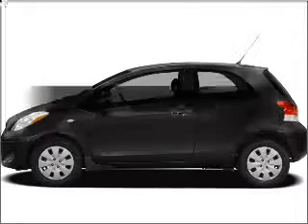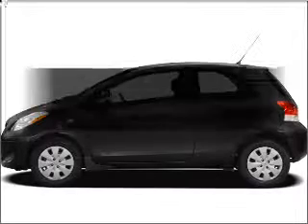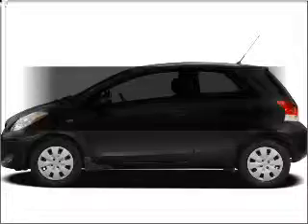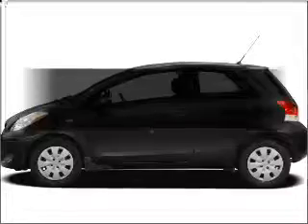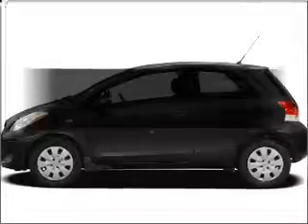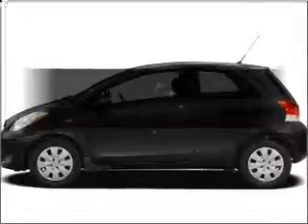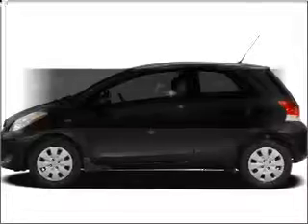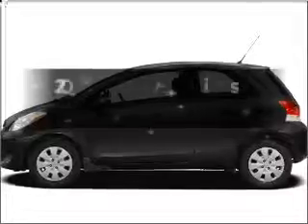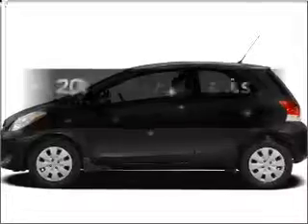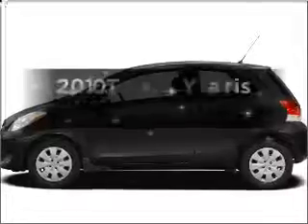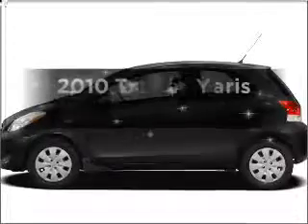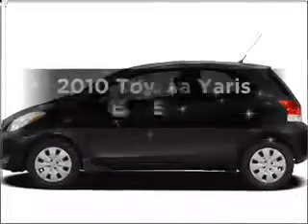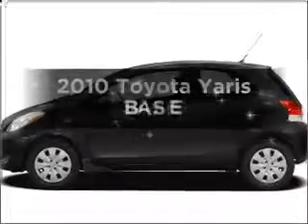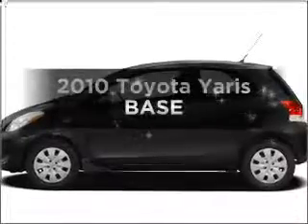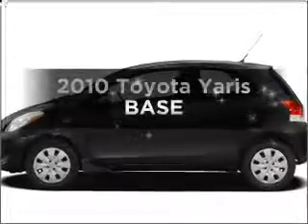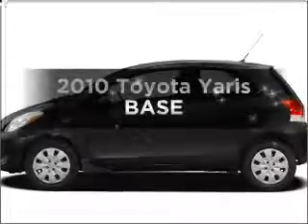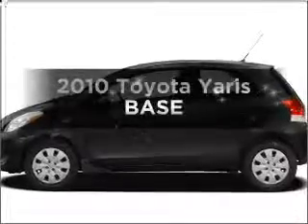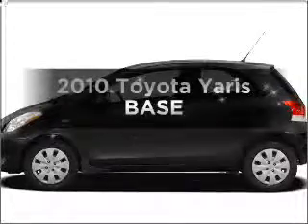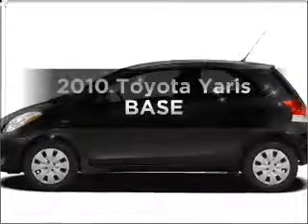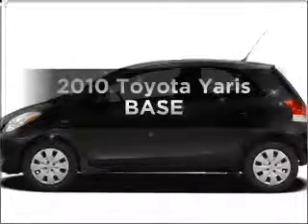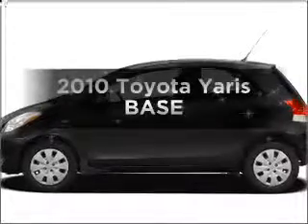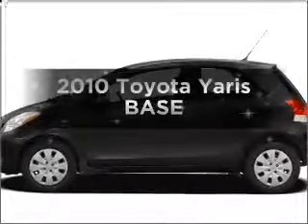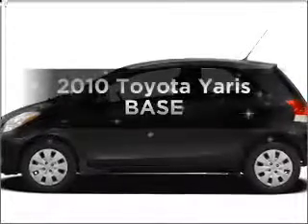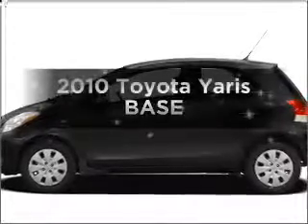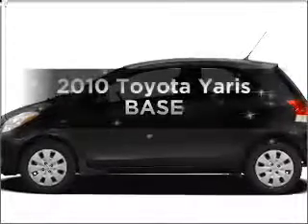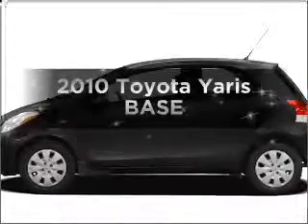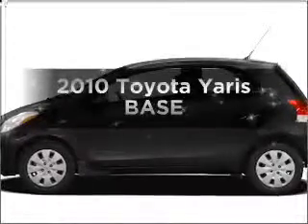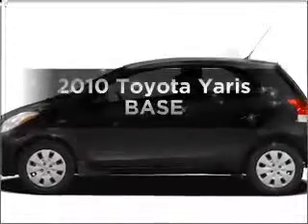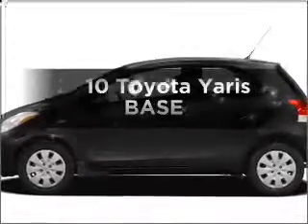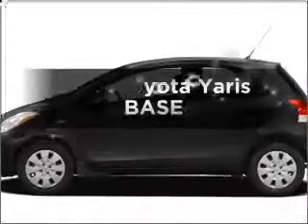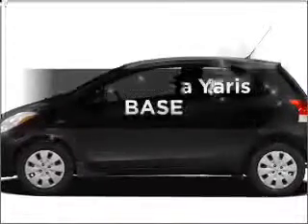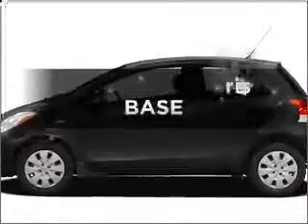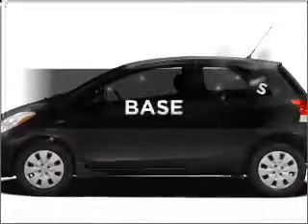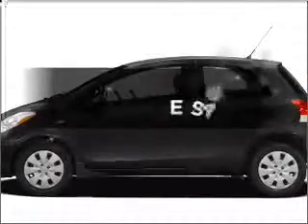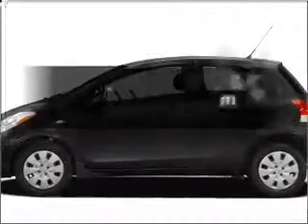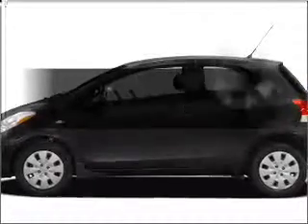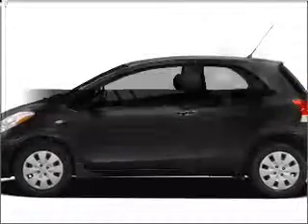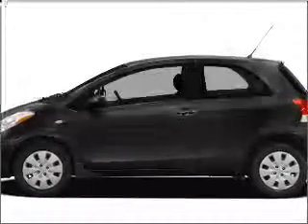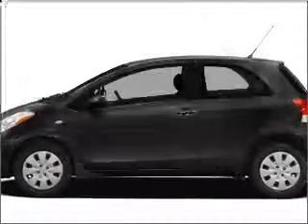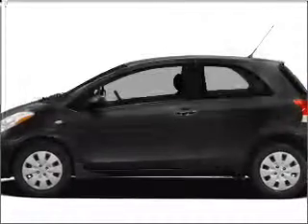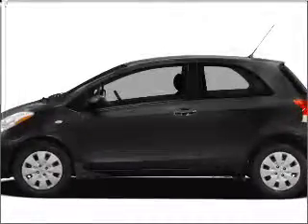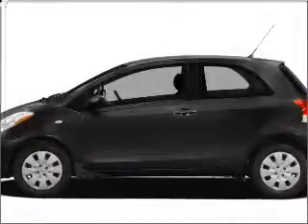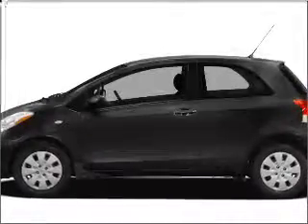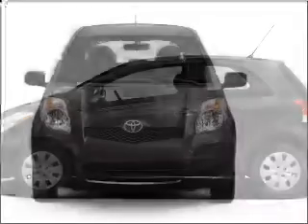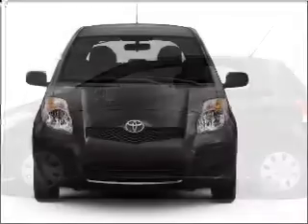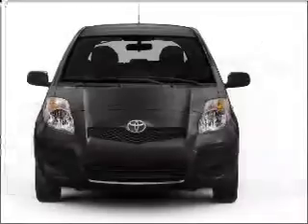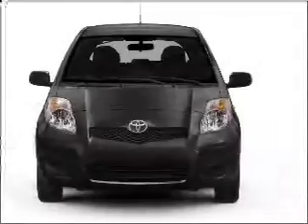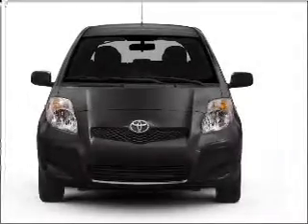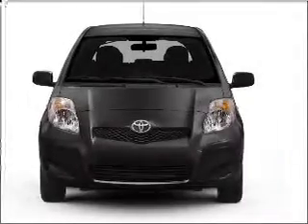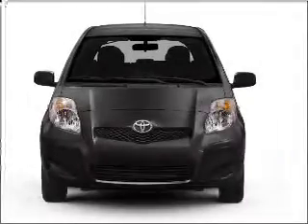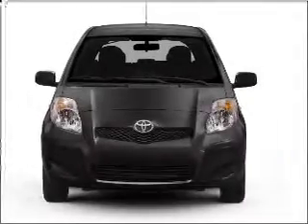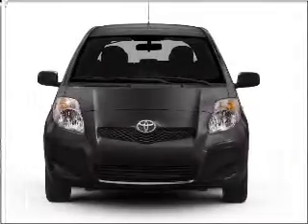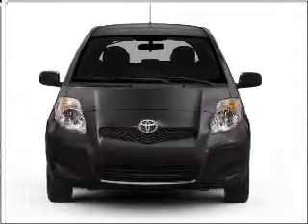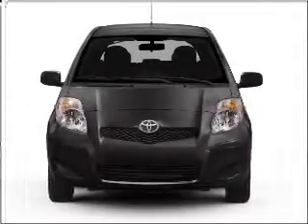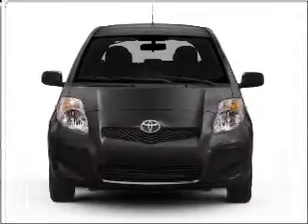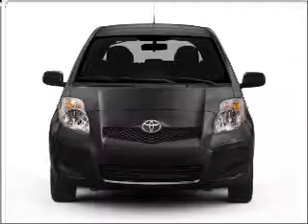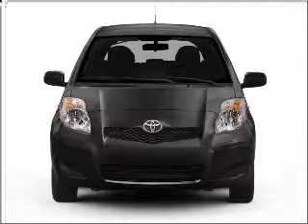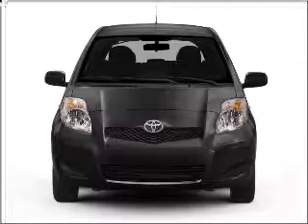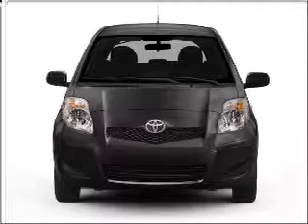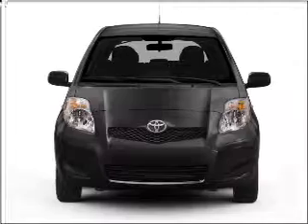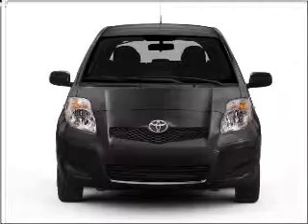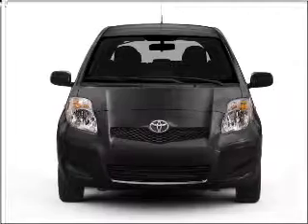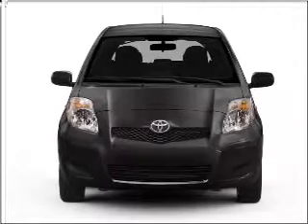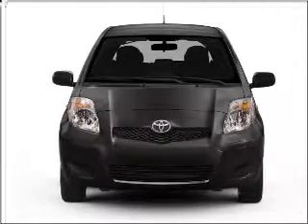Check out this 2010 Toyota Yaris. If you're looking for a first-rate auto, this one could be yours today.